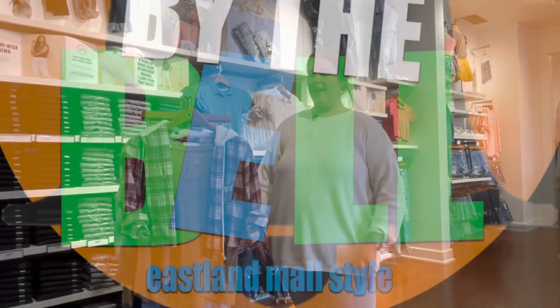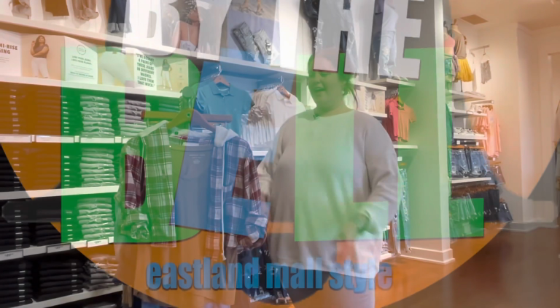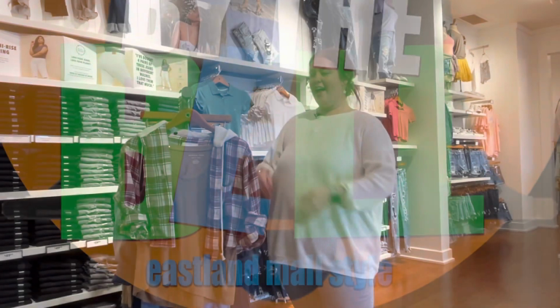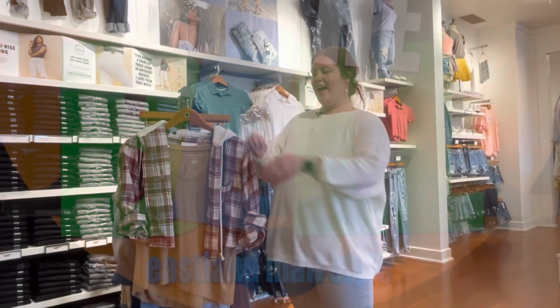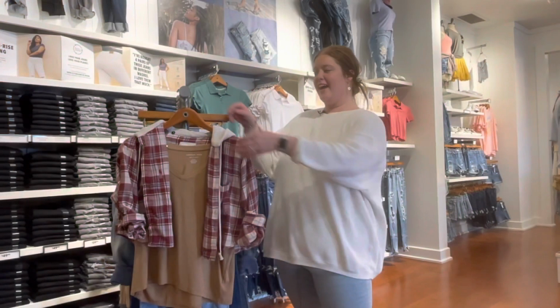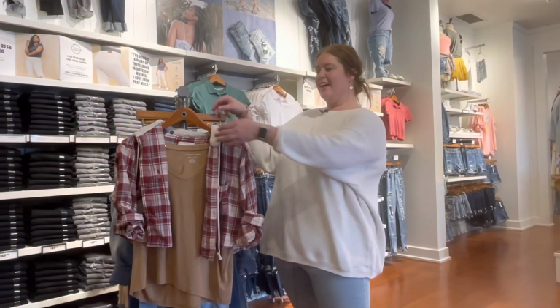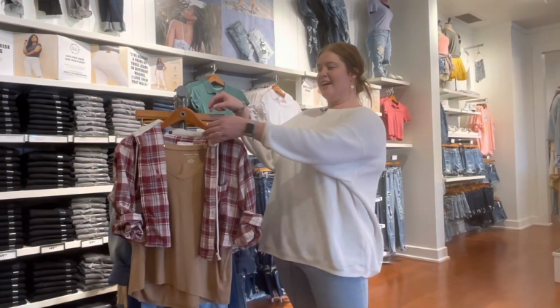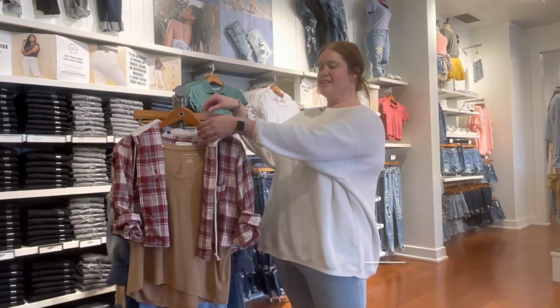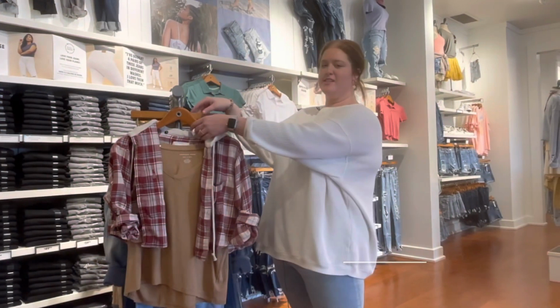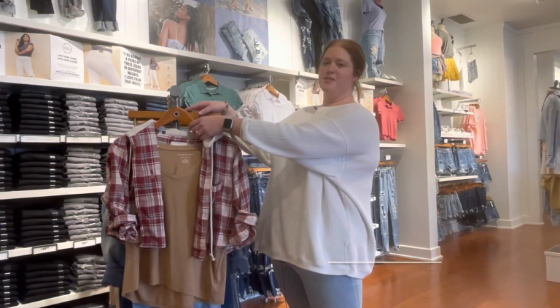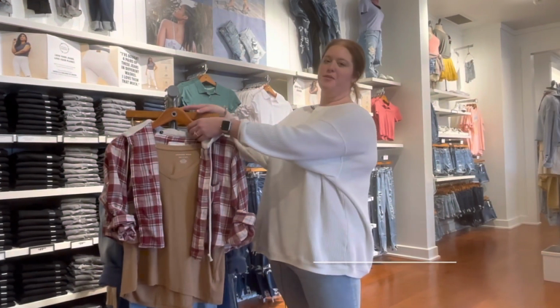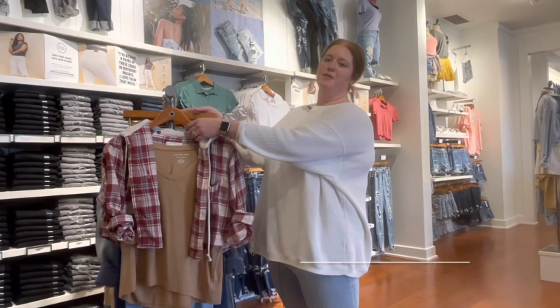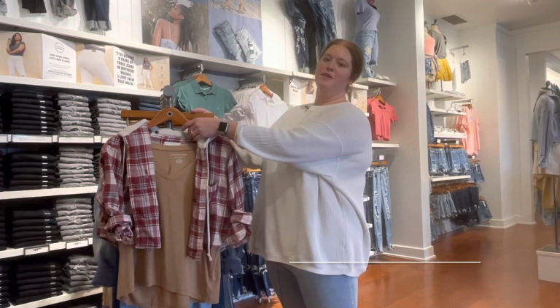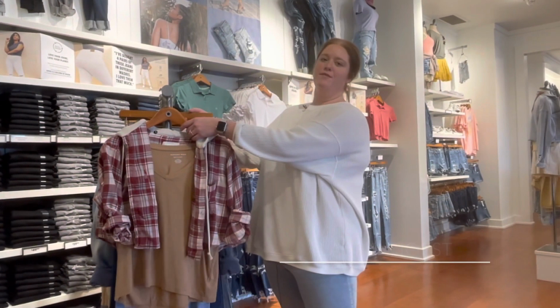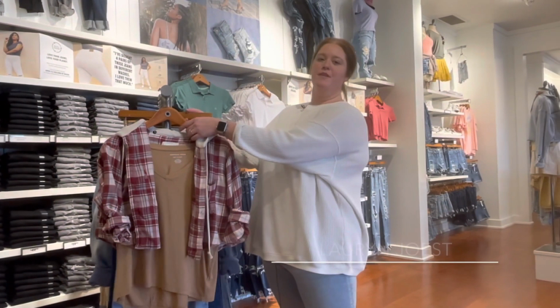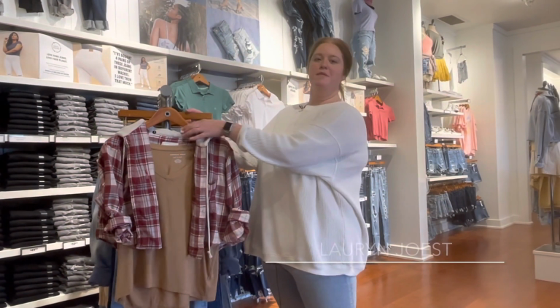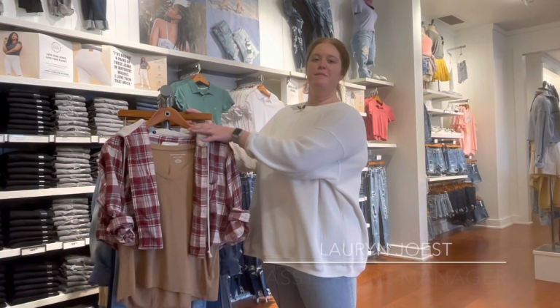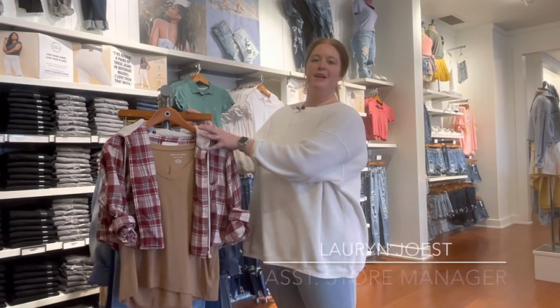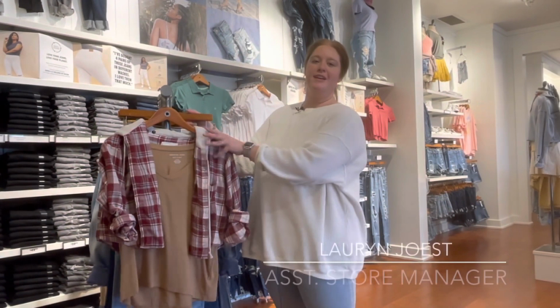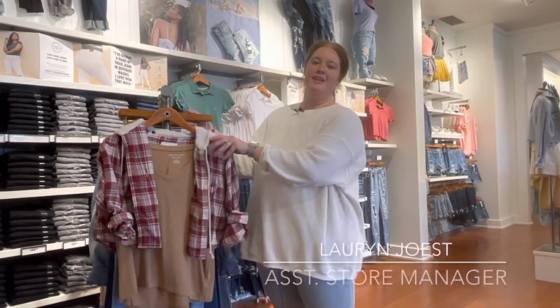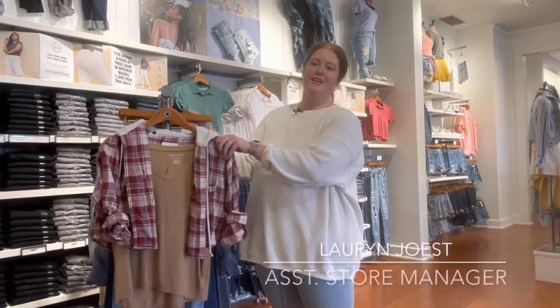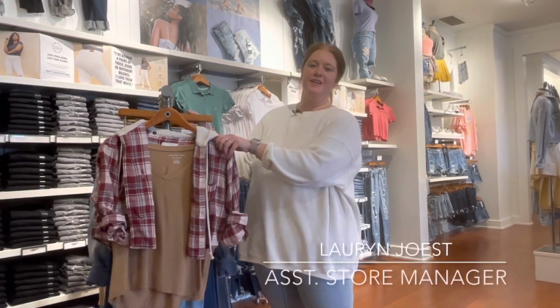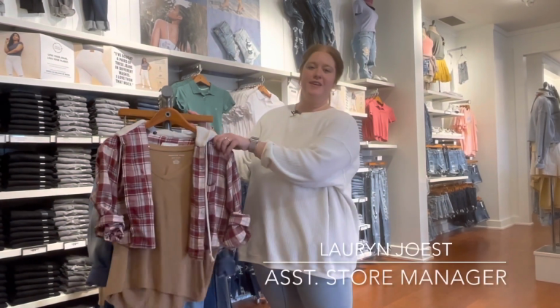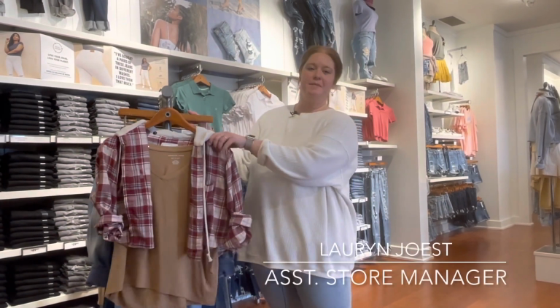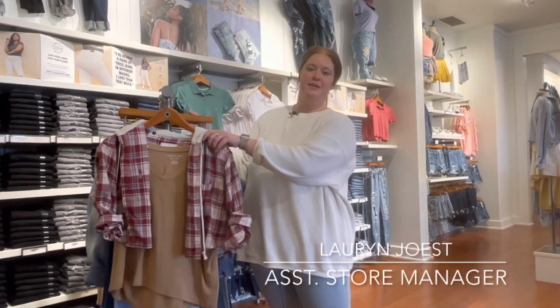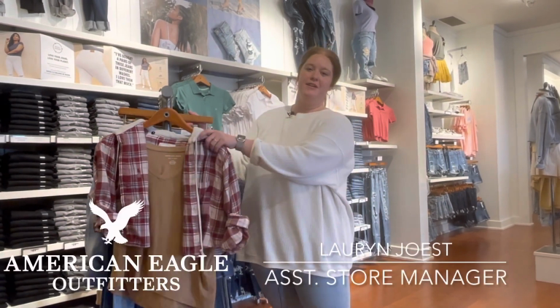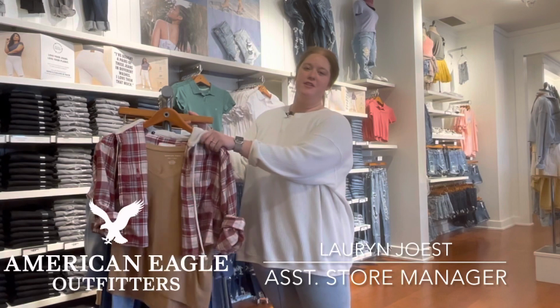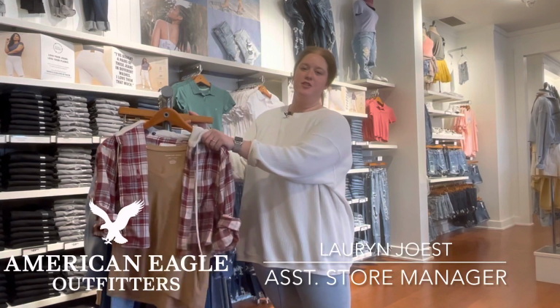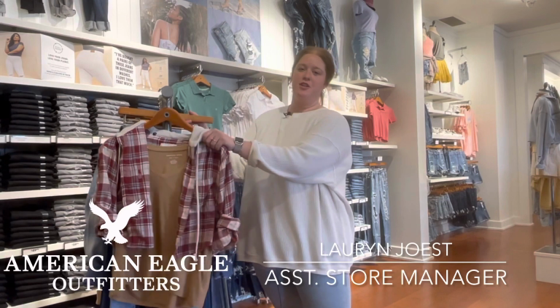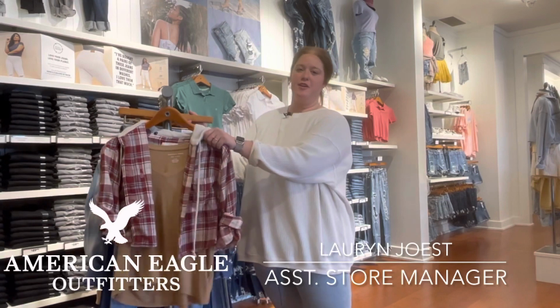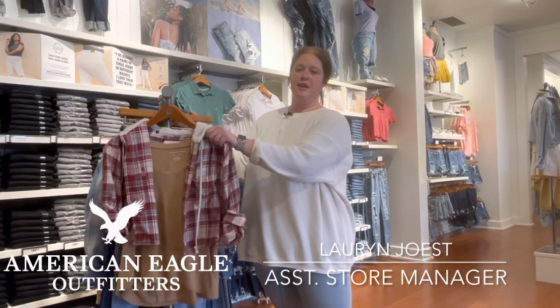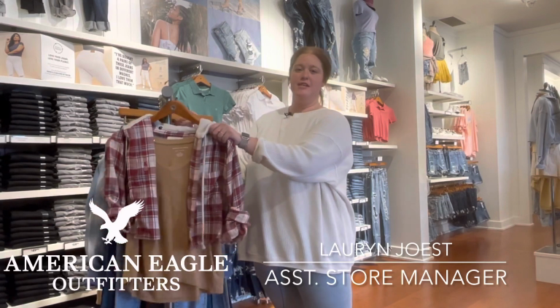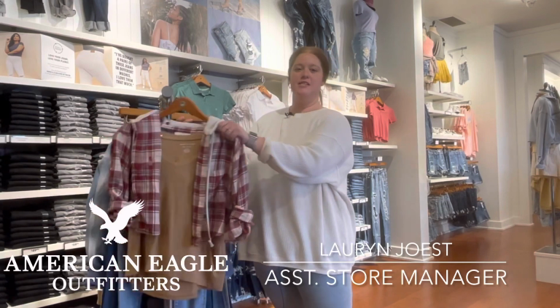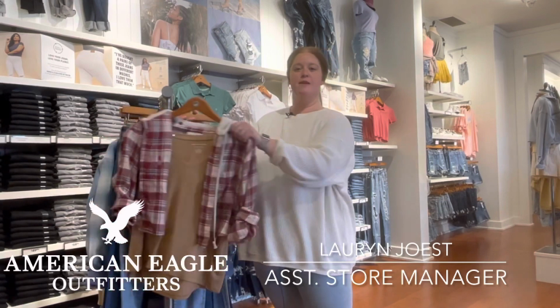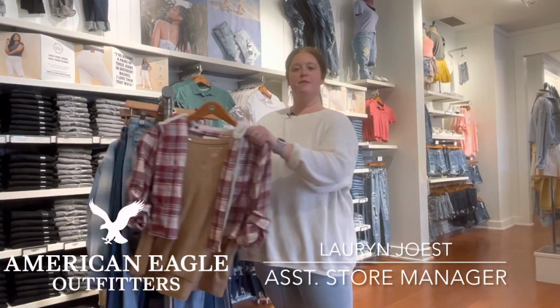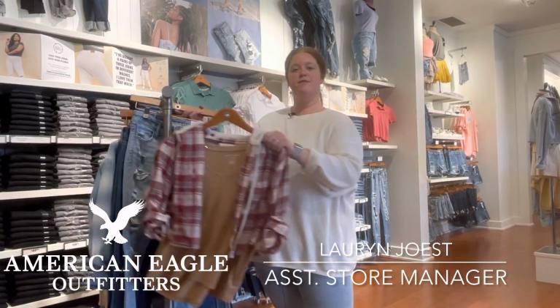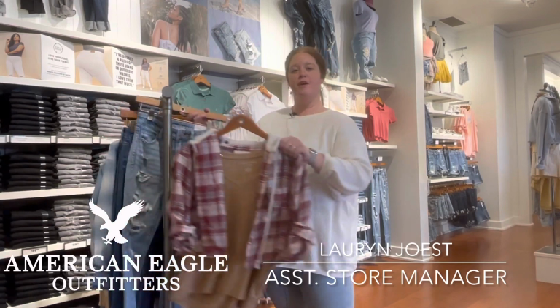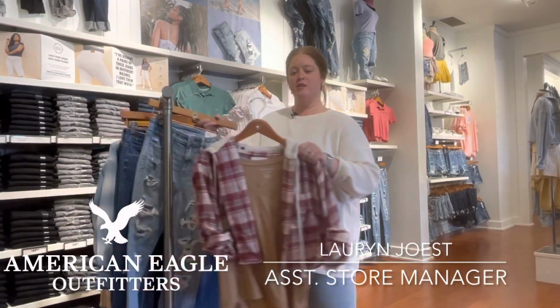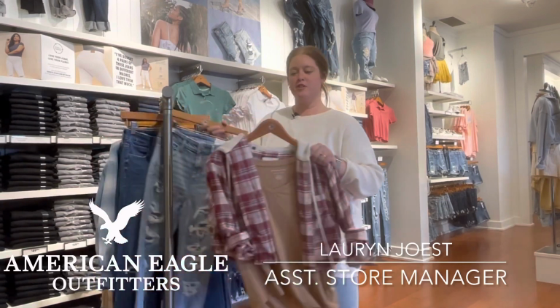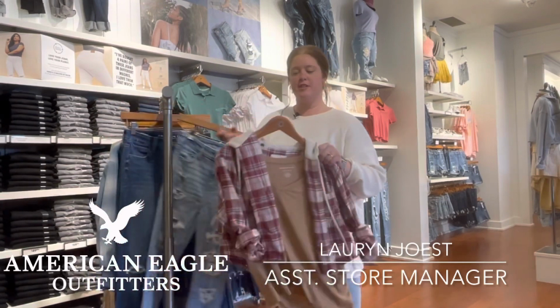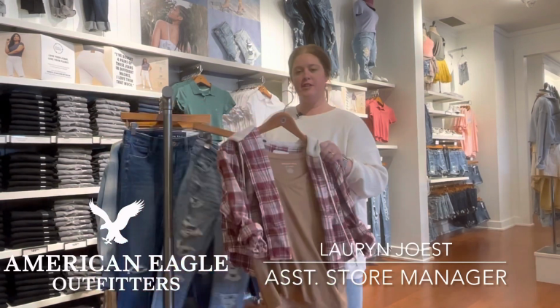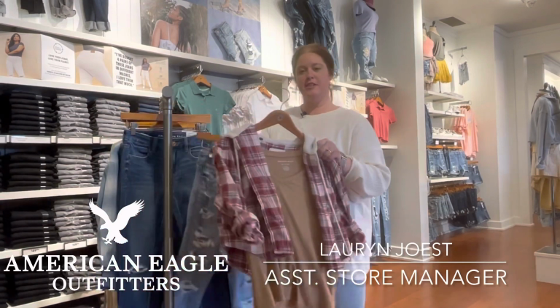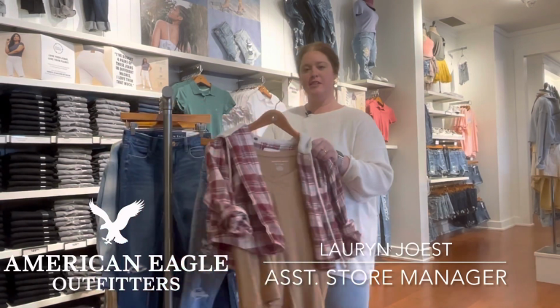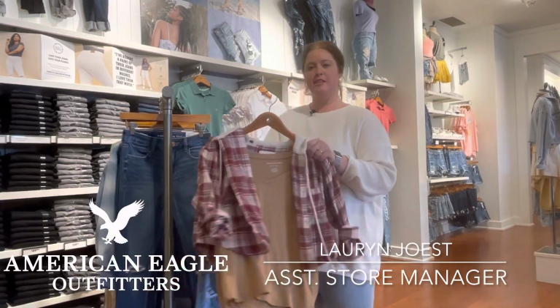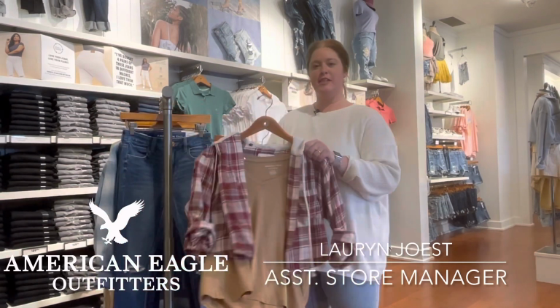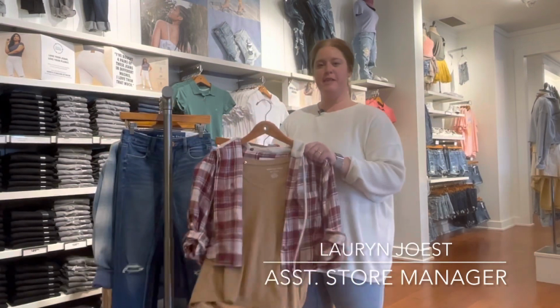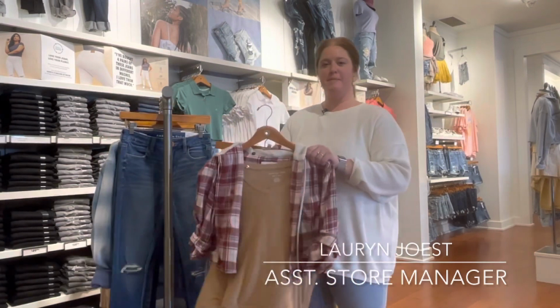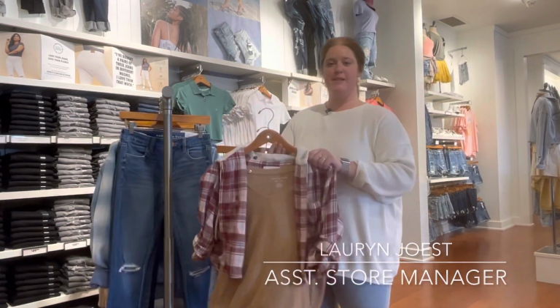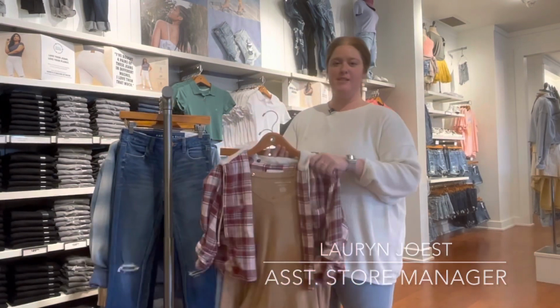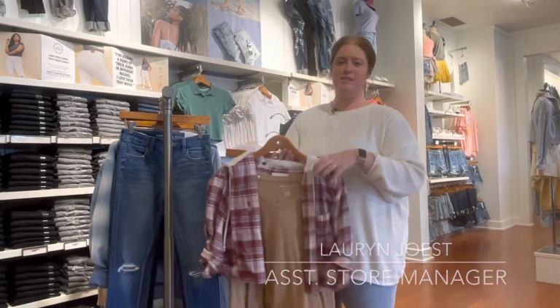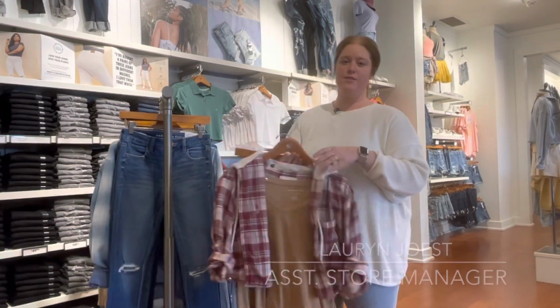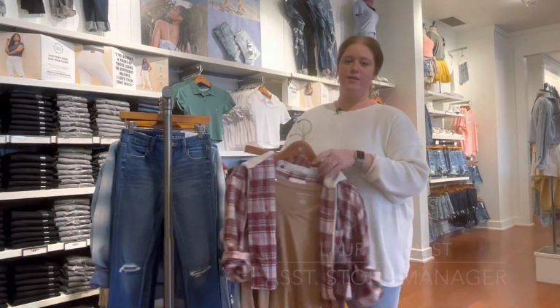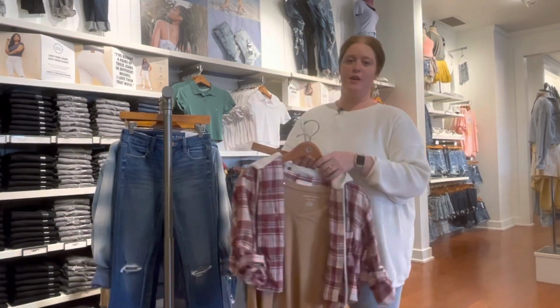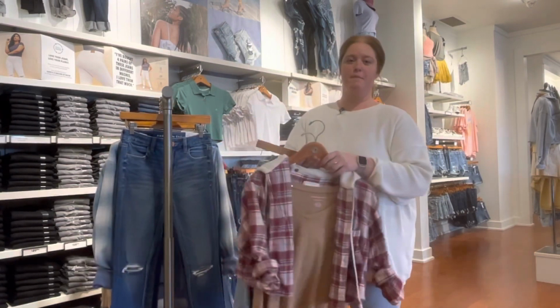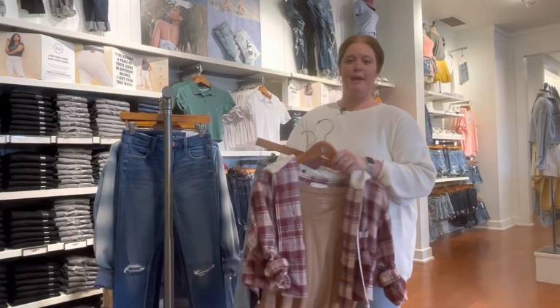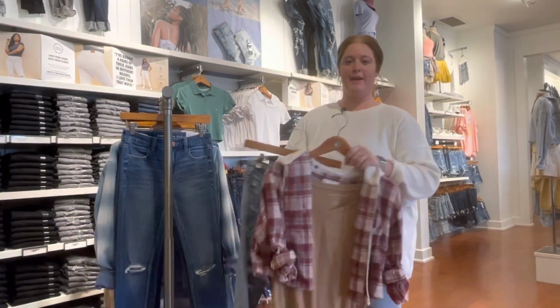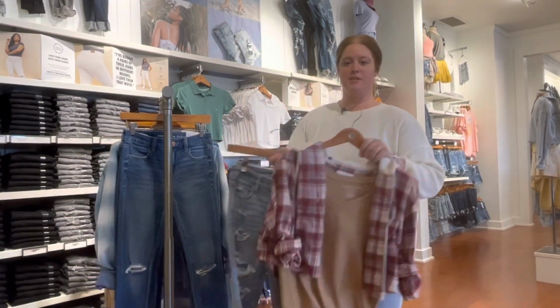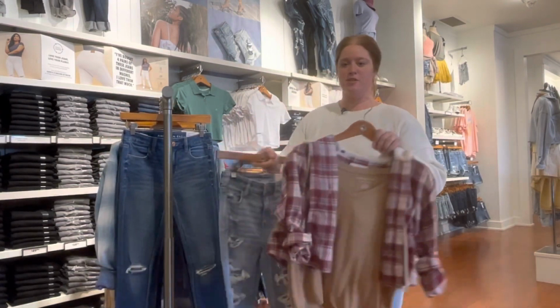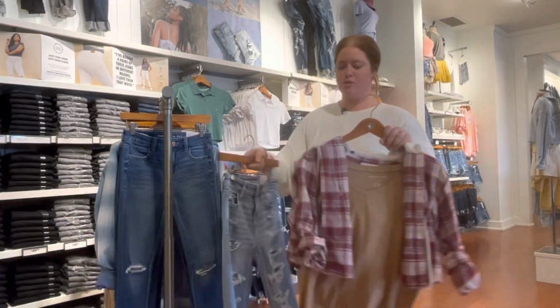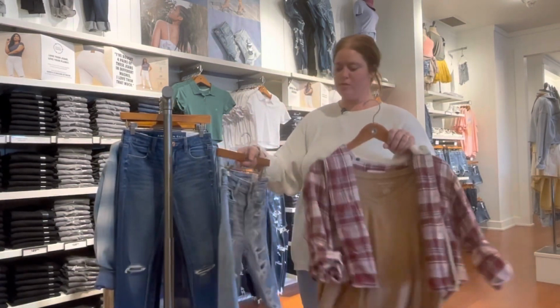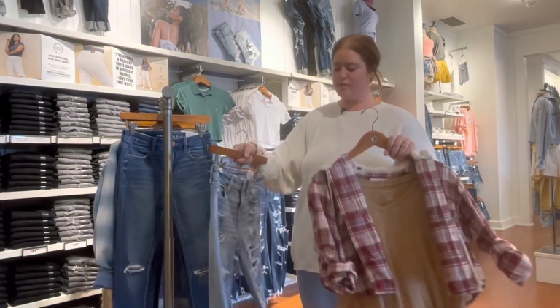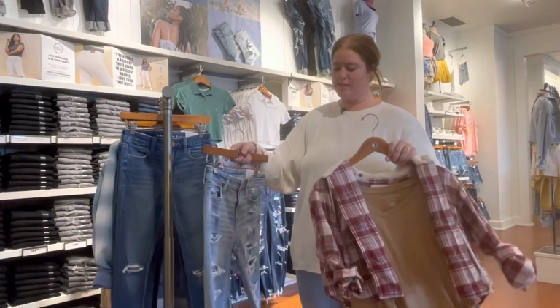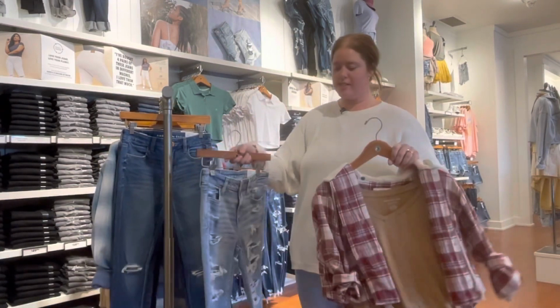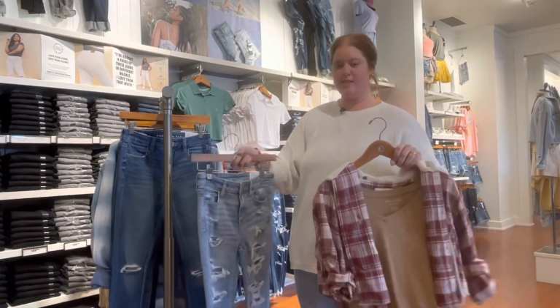Hi guys, it's Lauren from American Eagle. I'm here to show you guys some of our trendier key pieces for our back to school season.